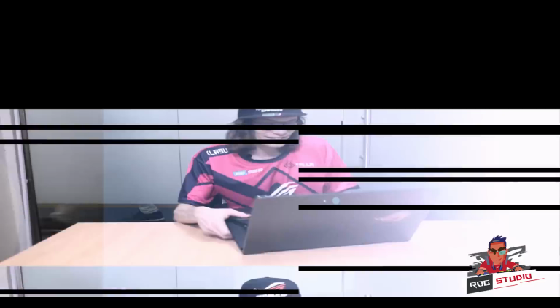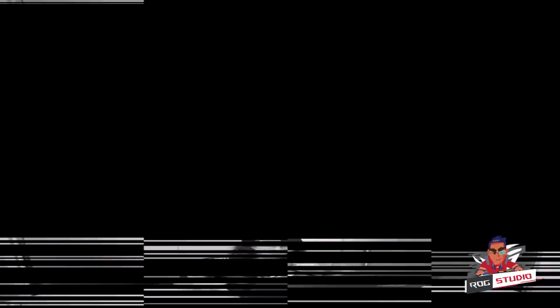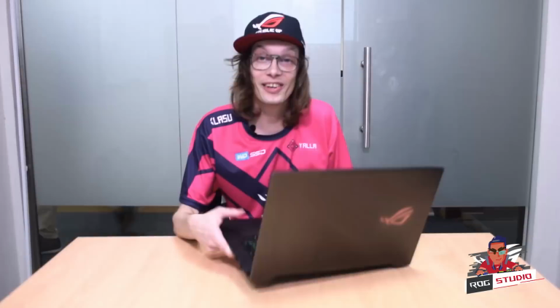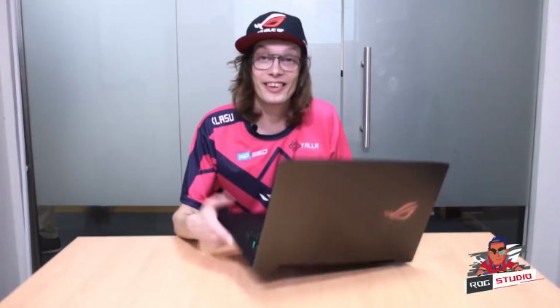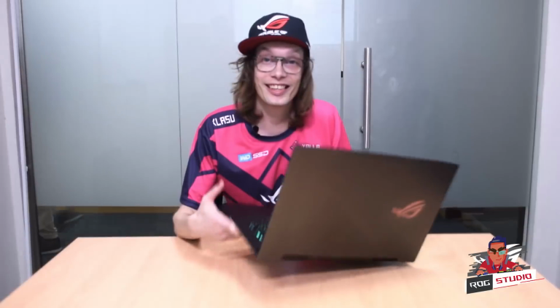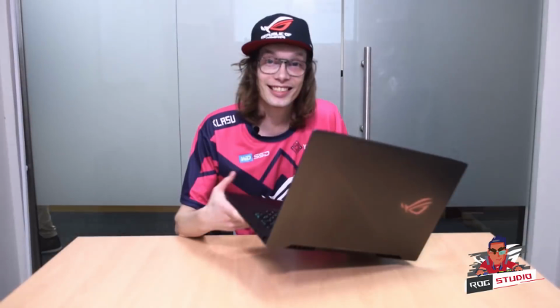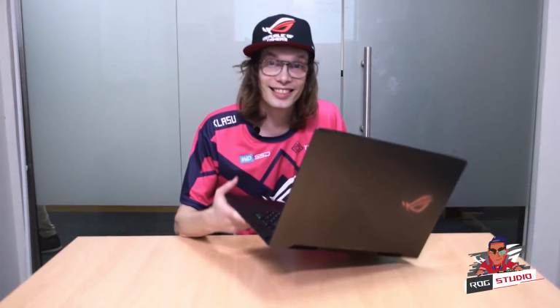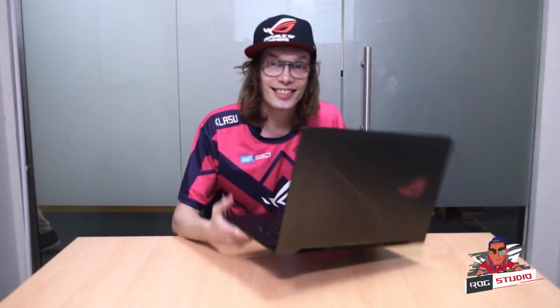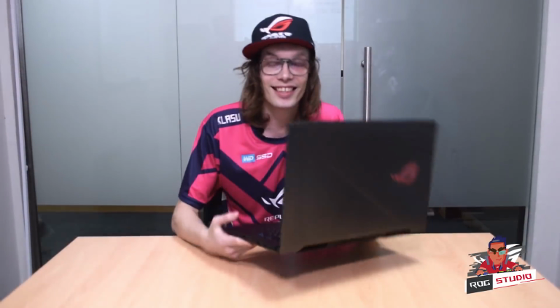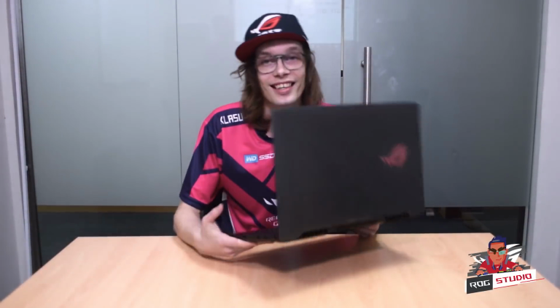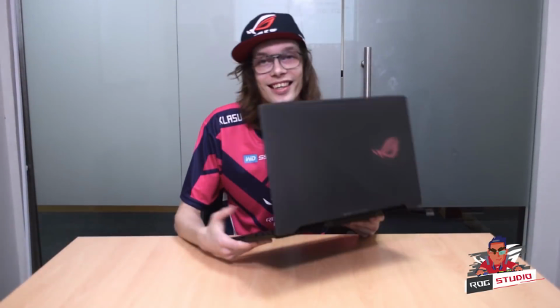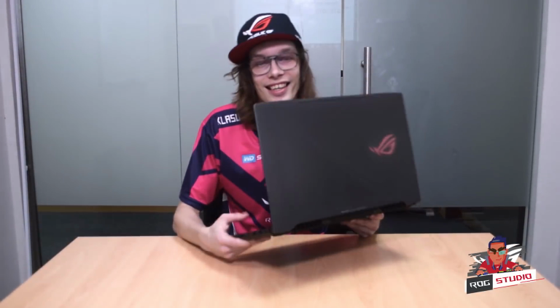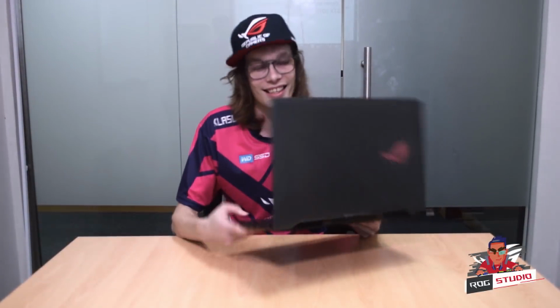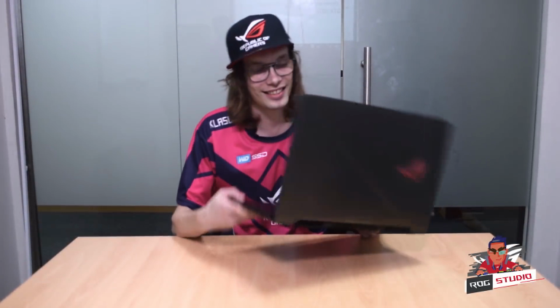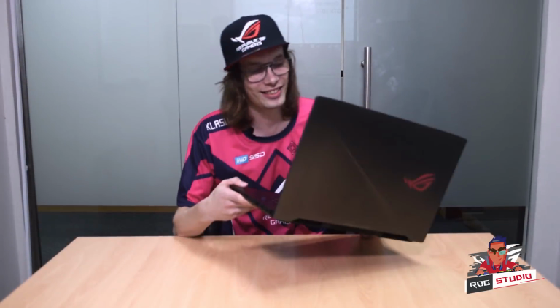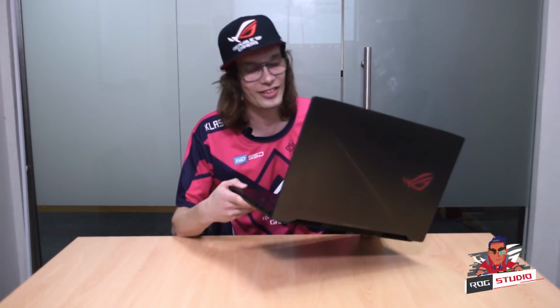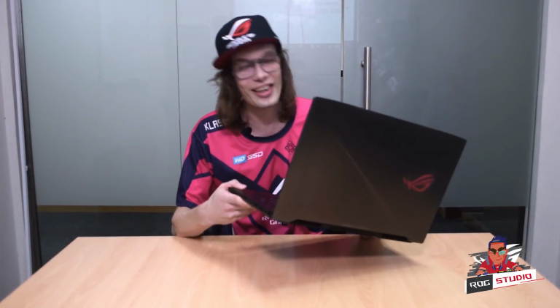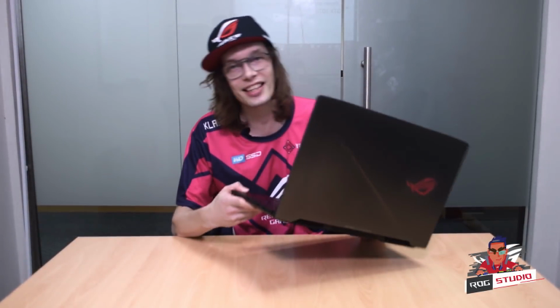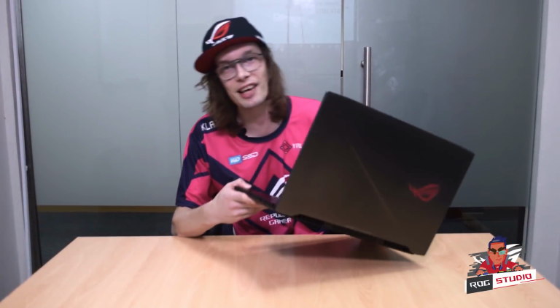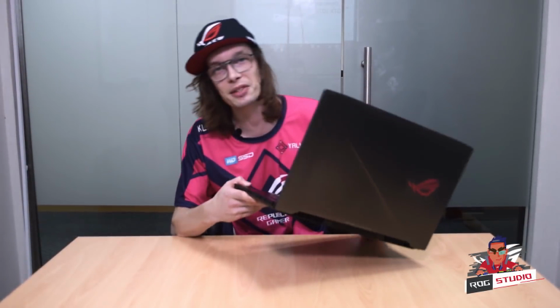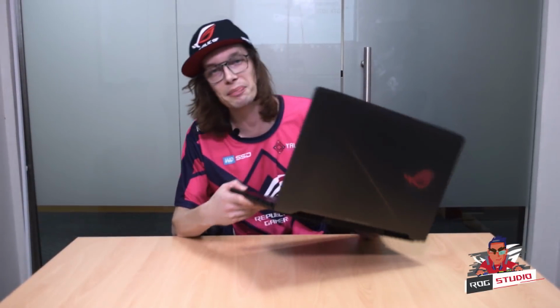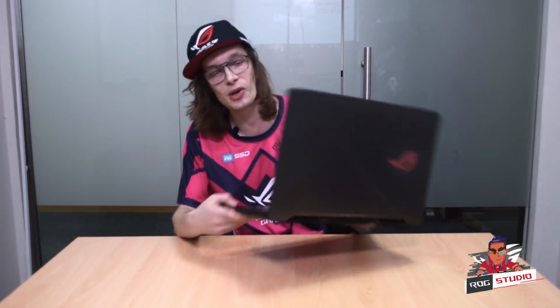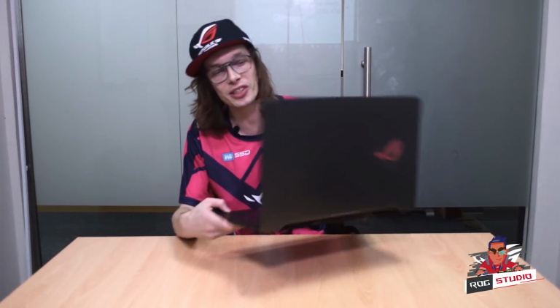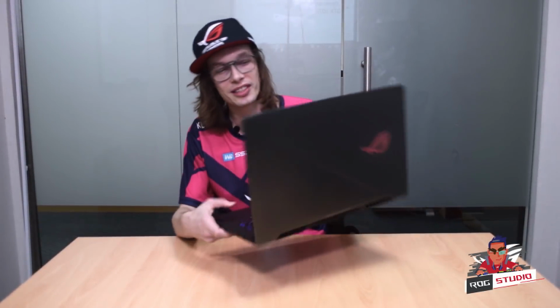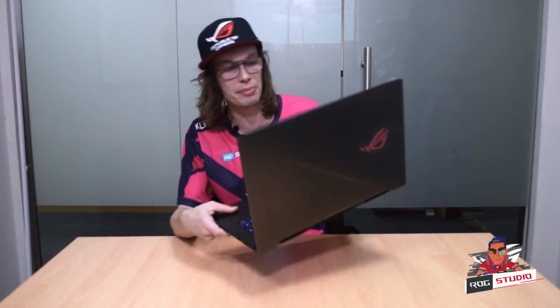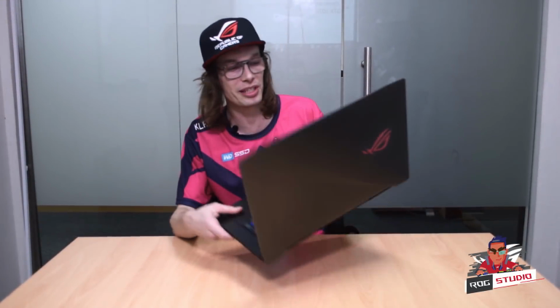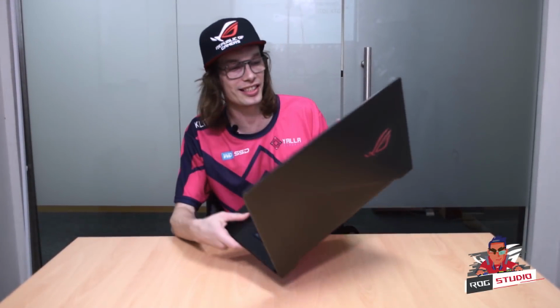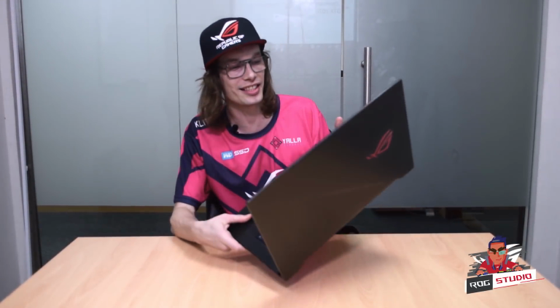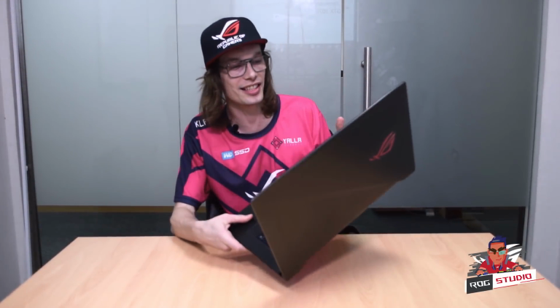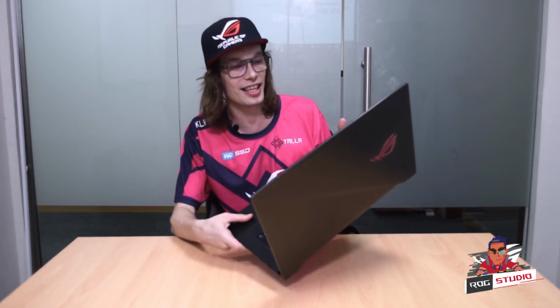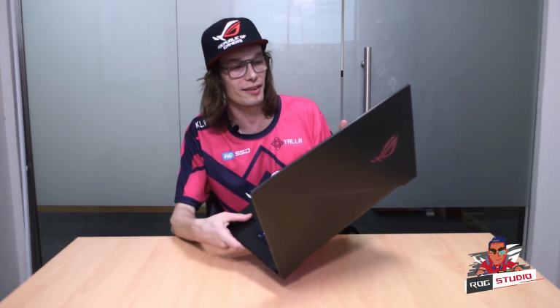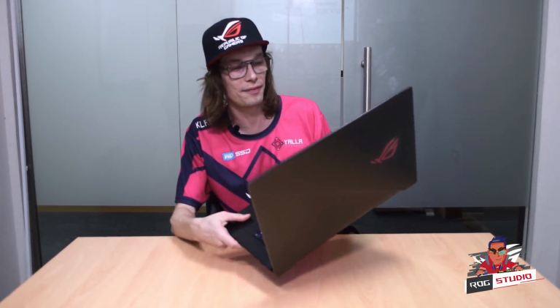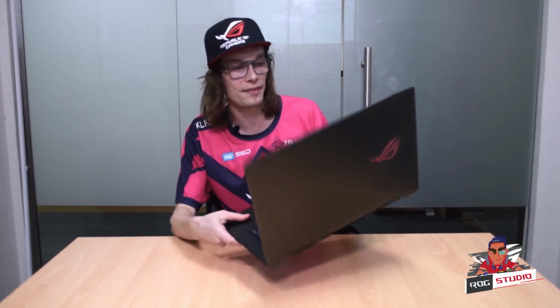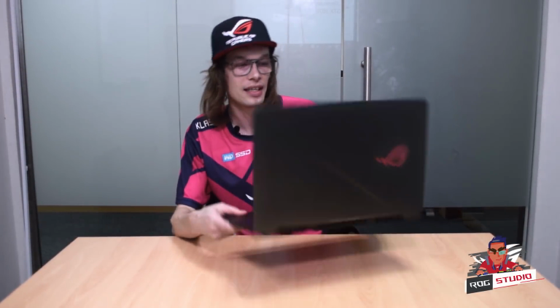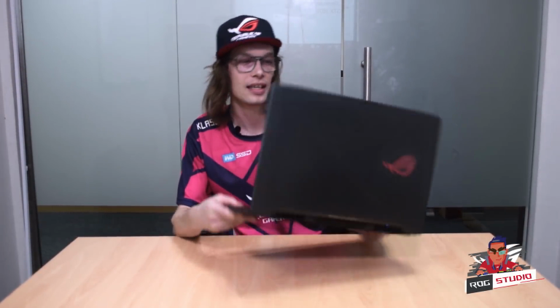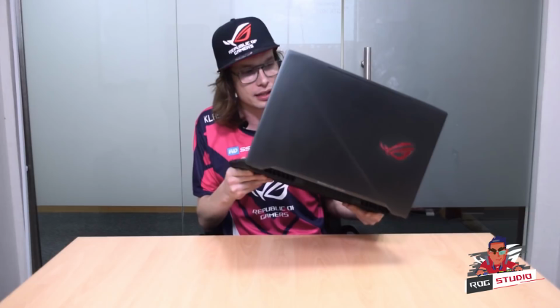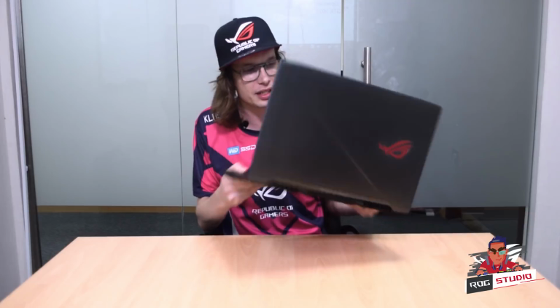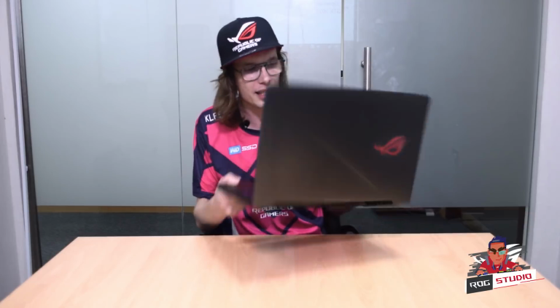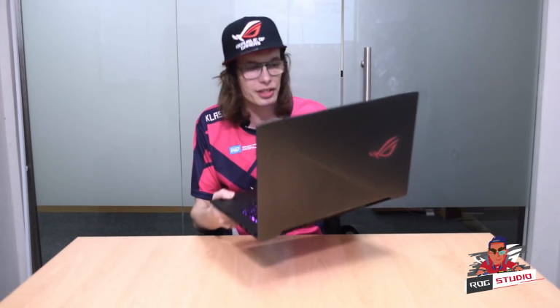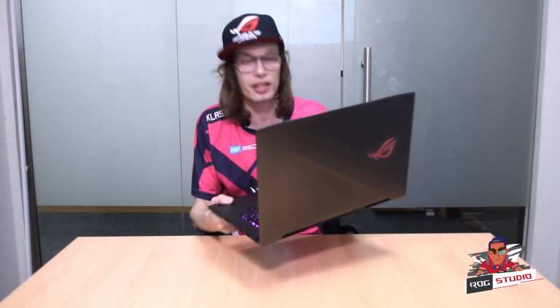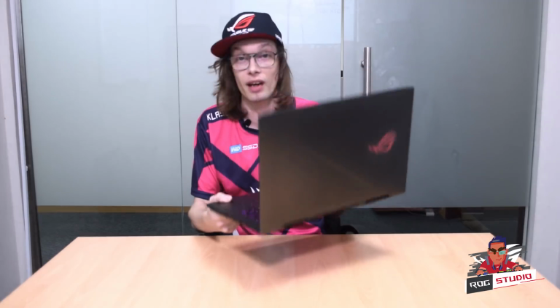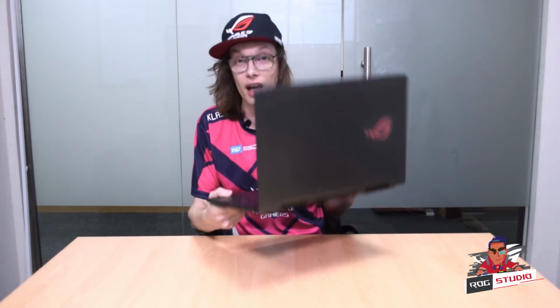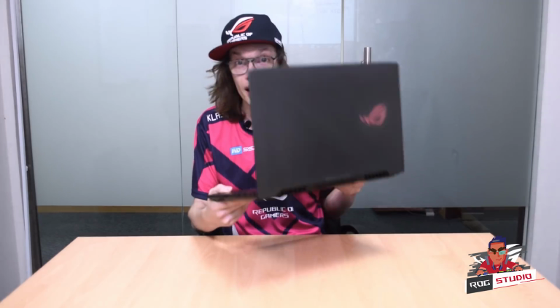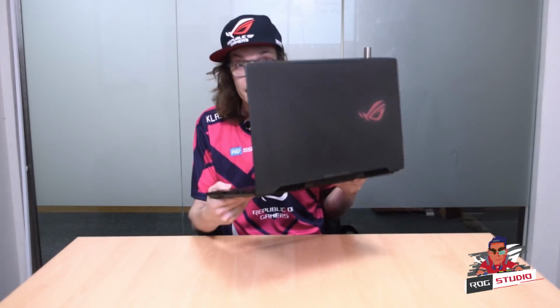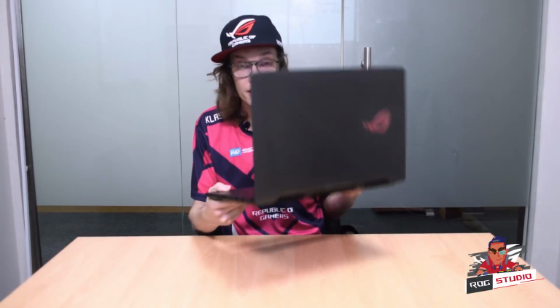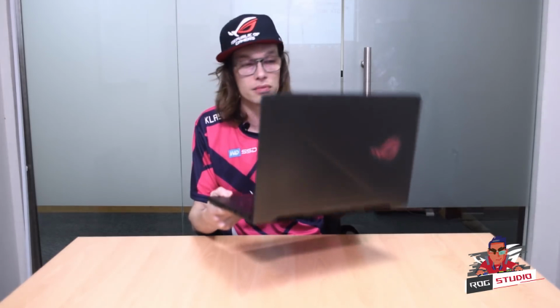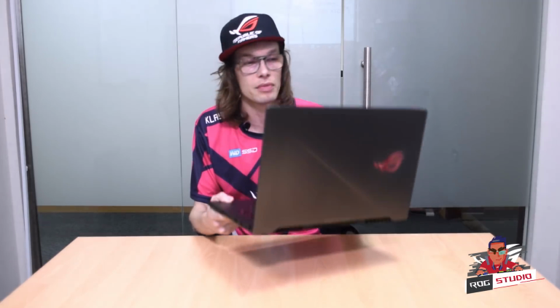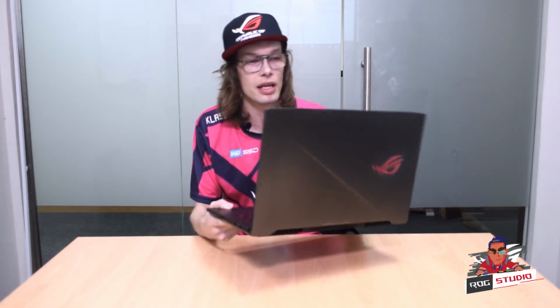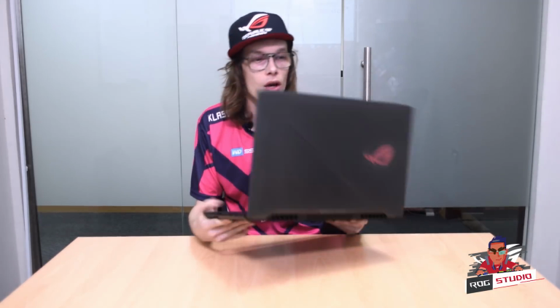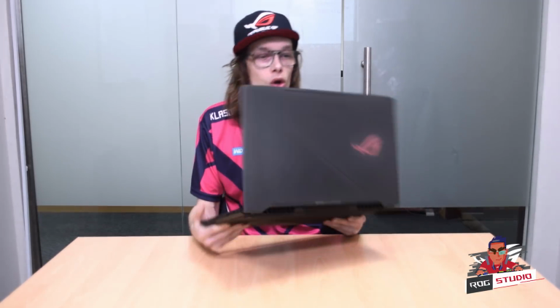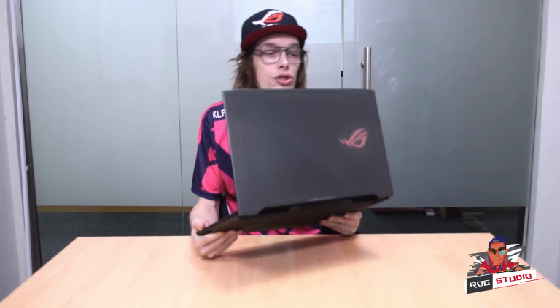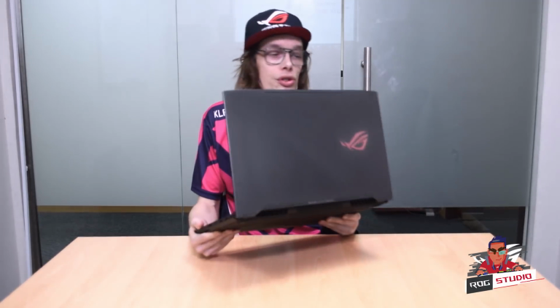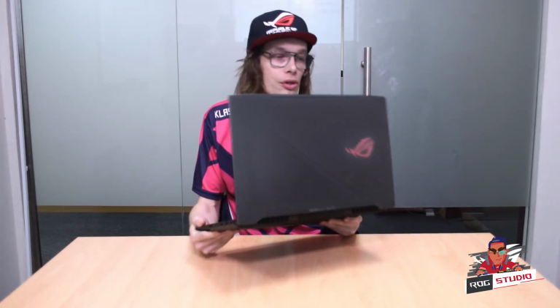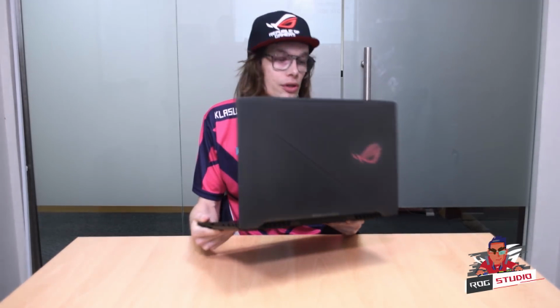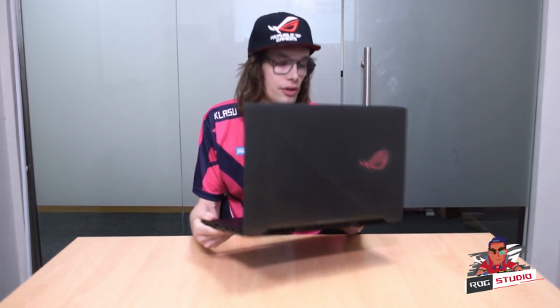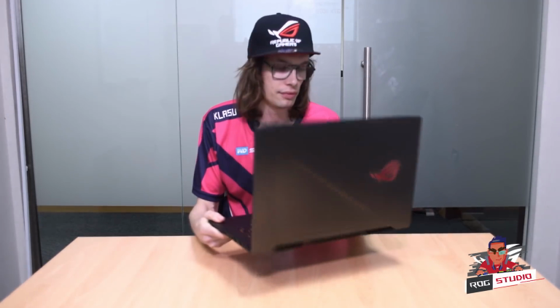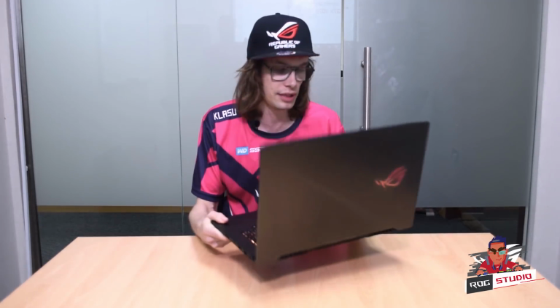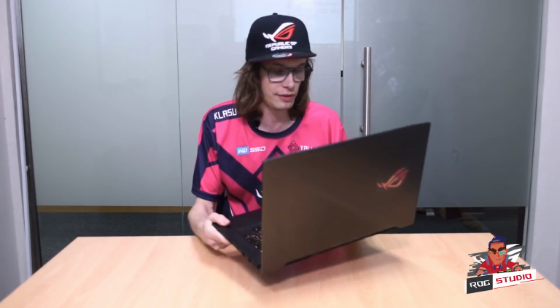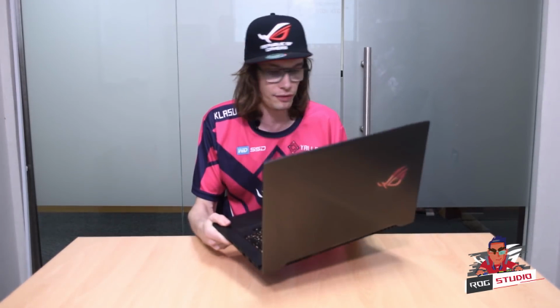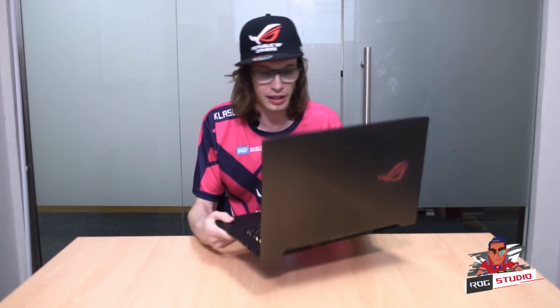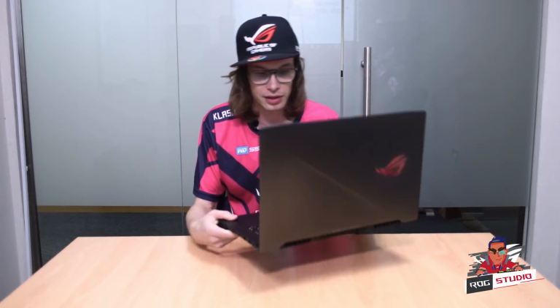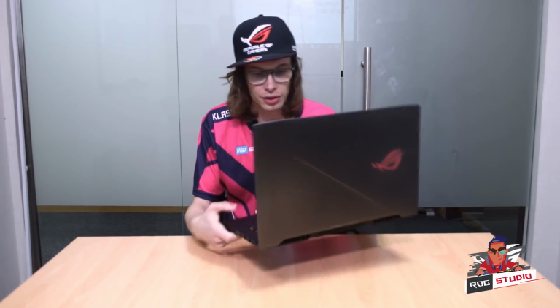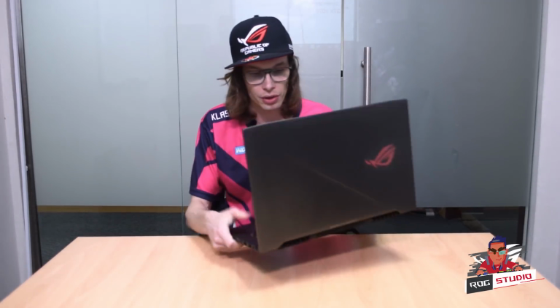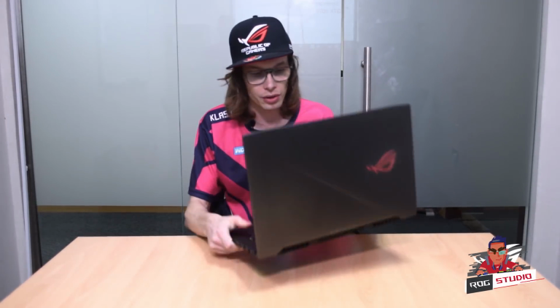So here it is, straight out the box, the beast itself. It's actually light, it looks good, it feels good.